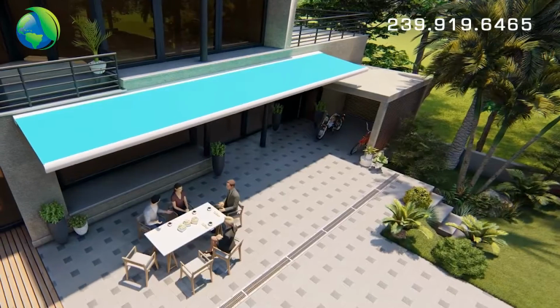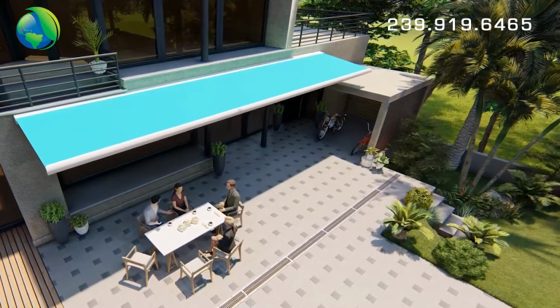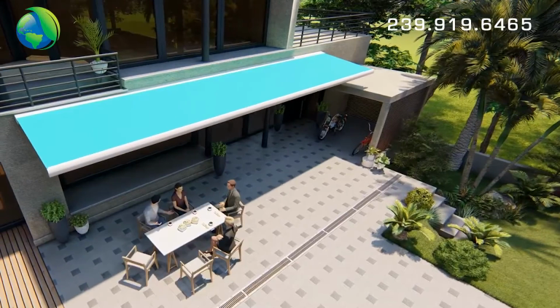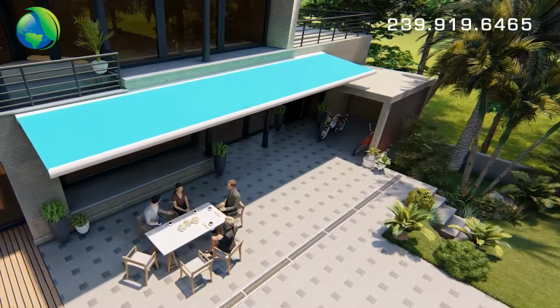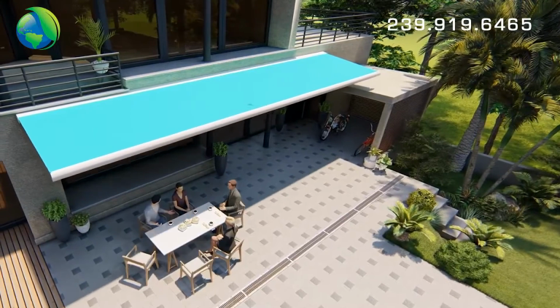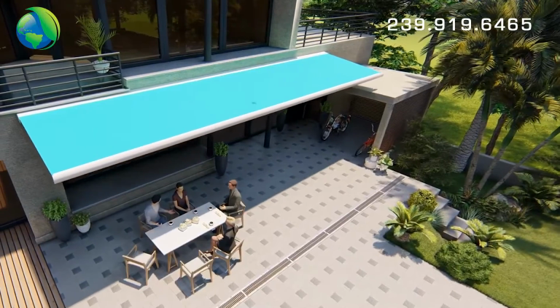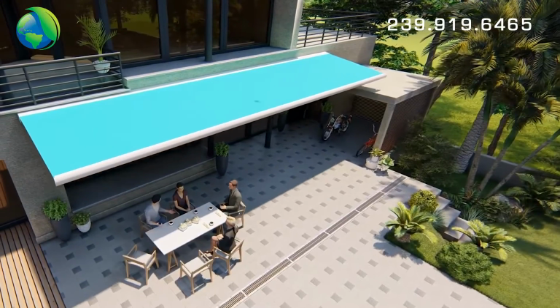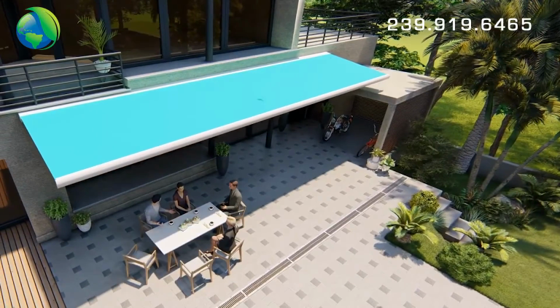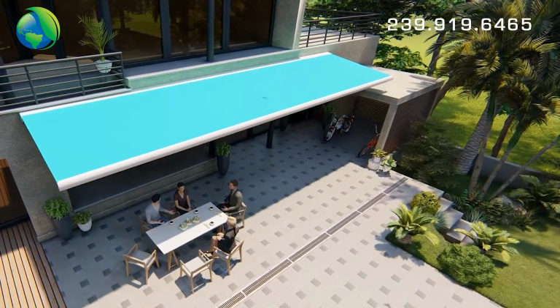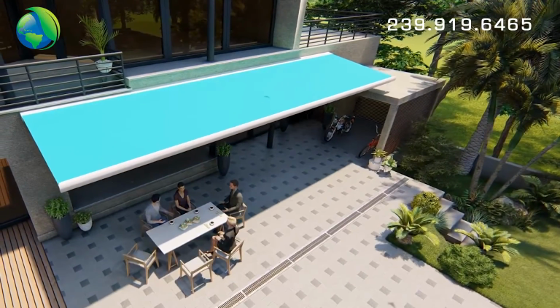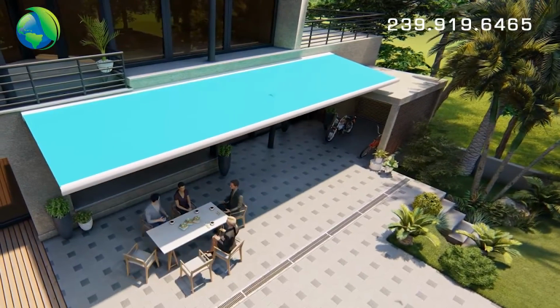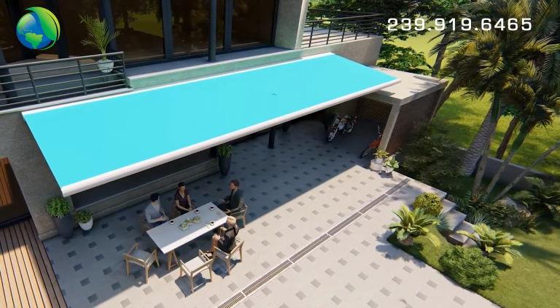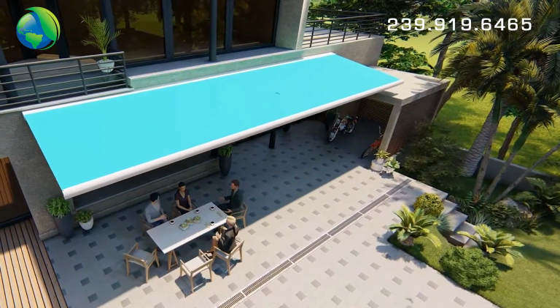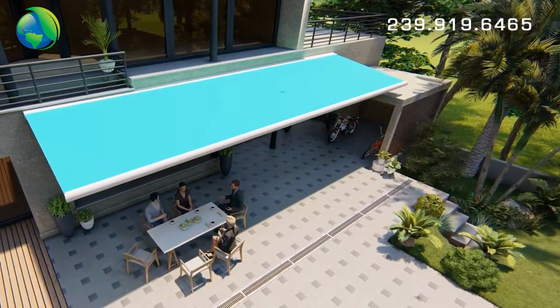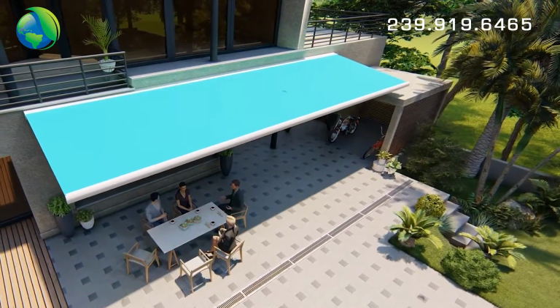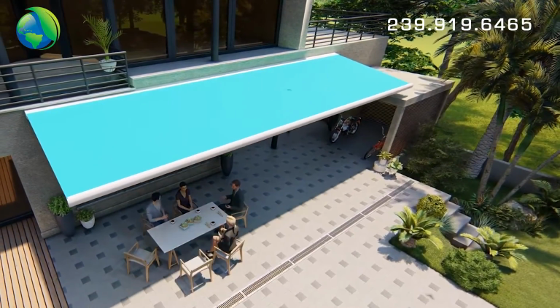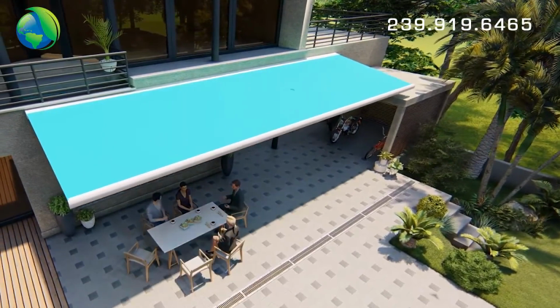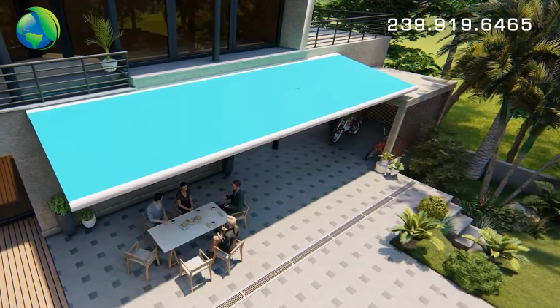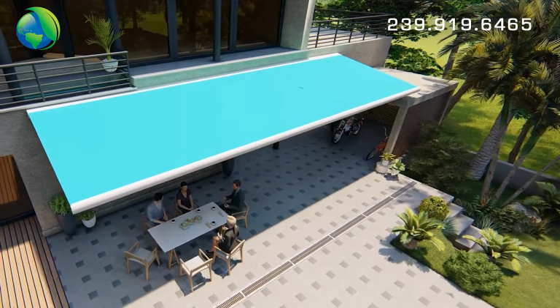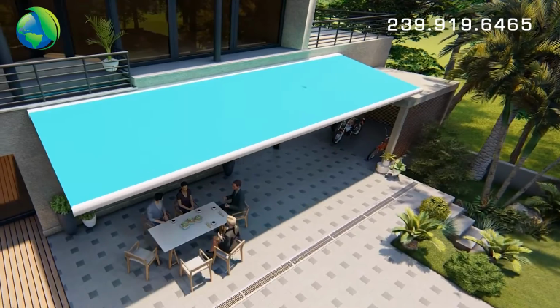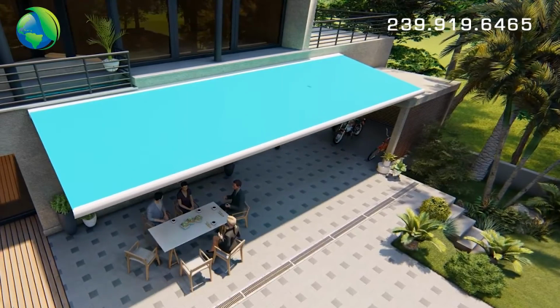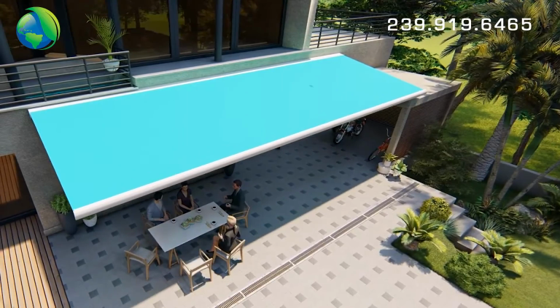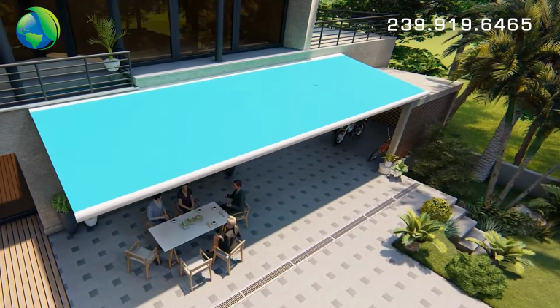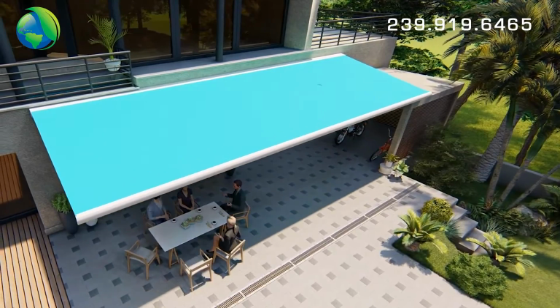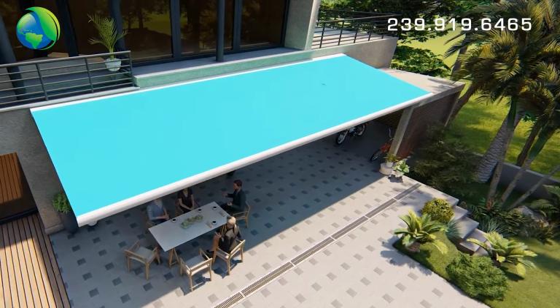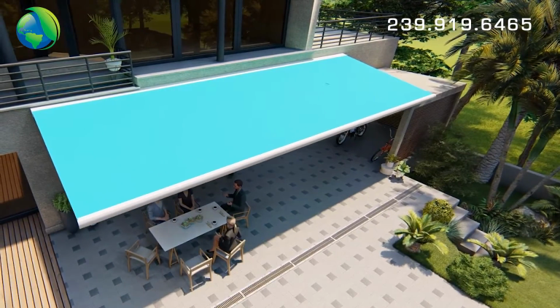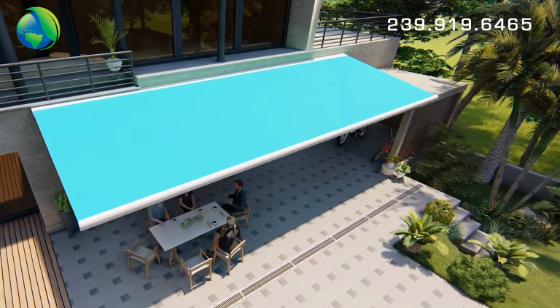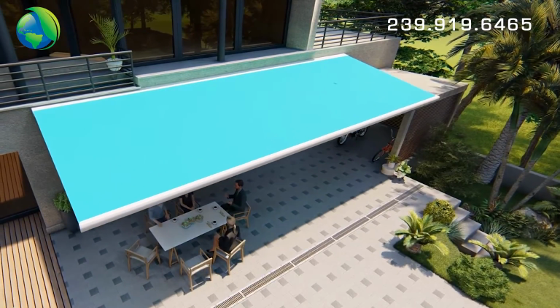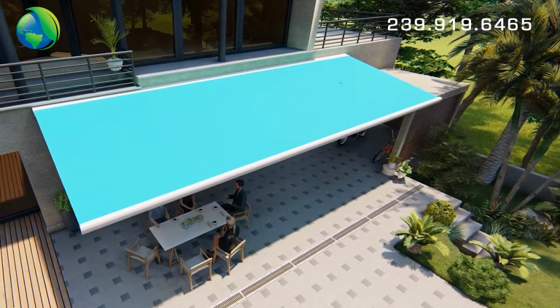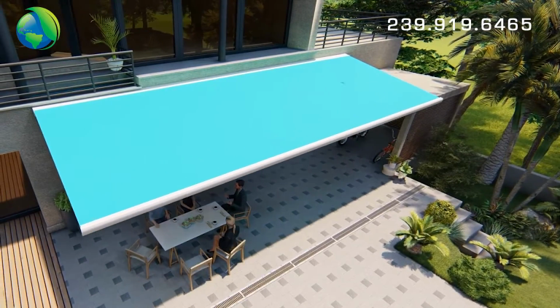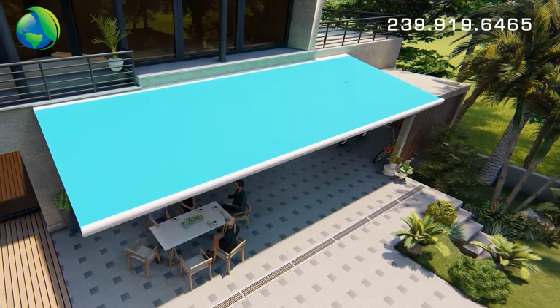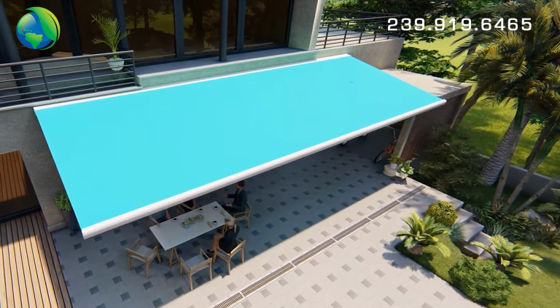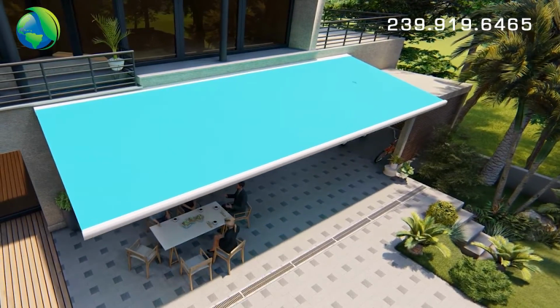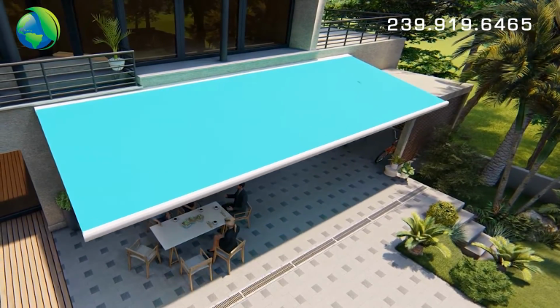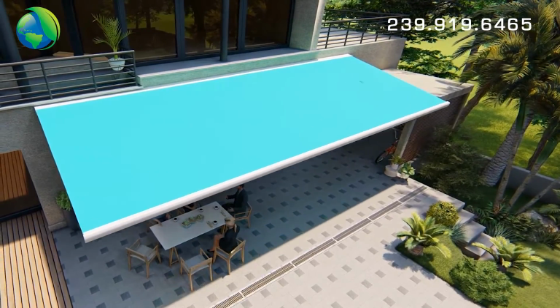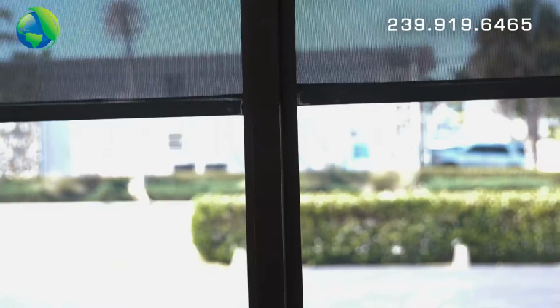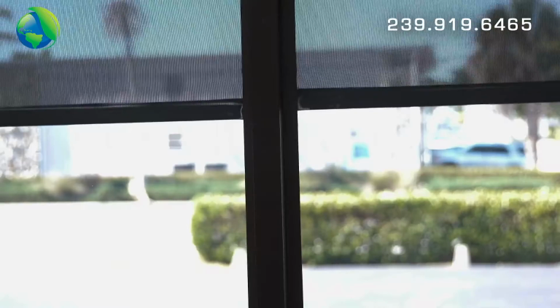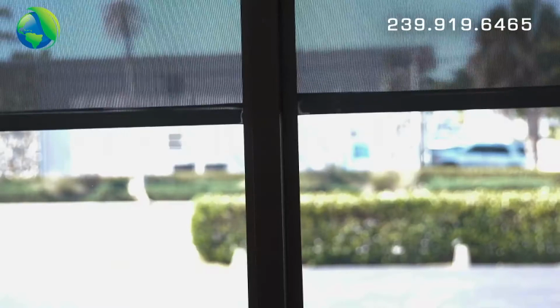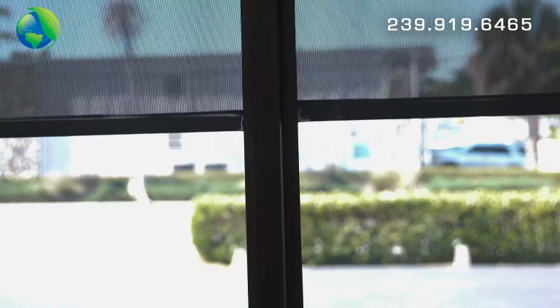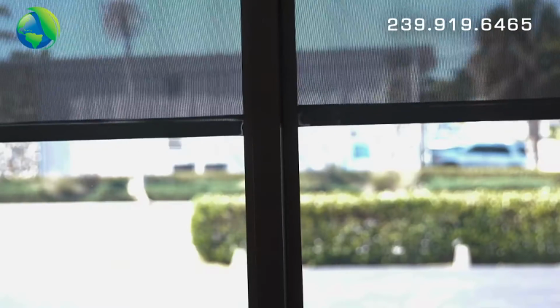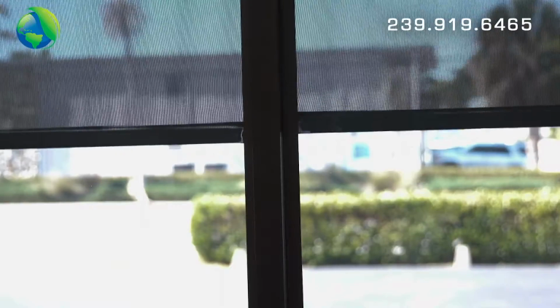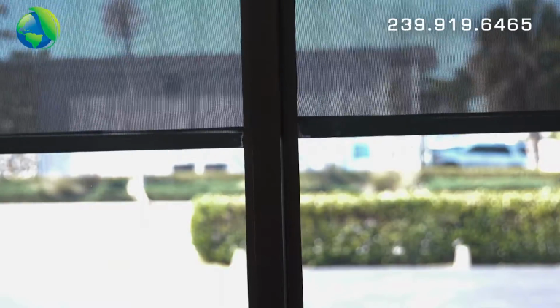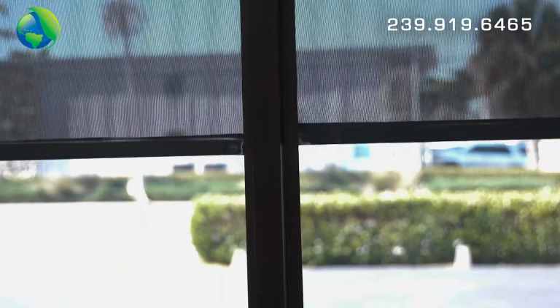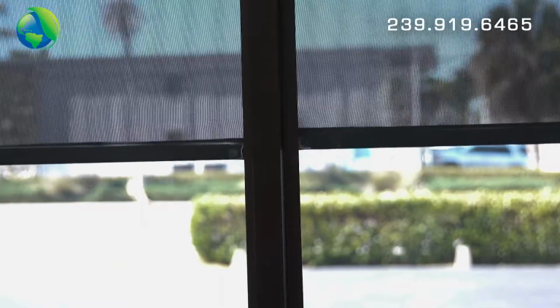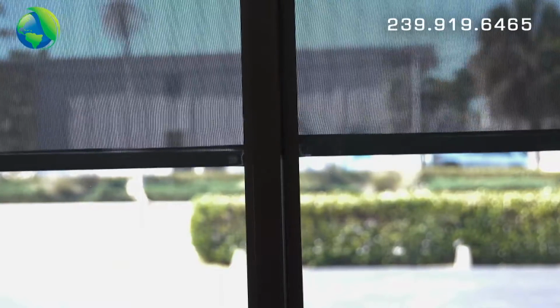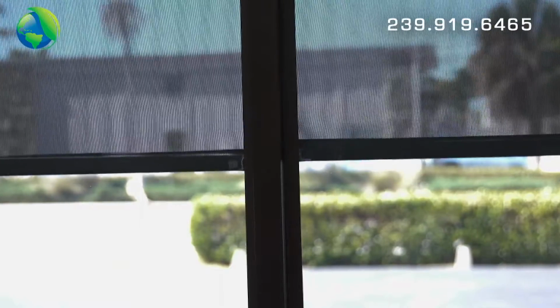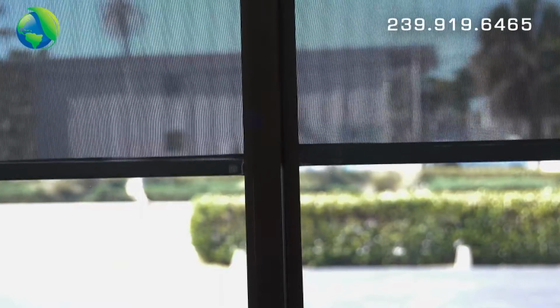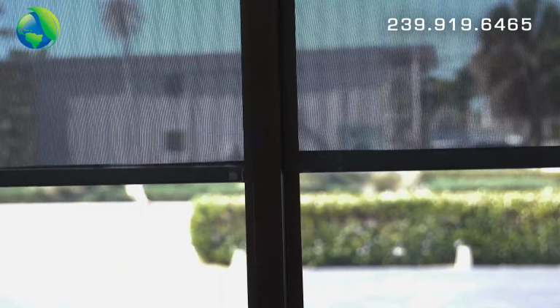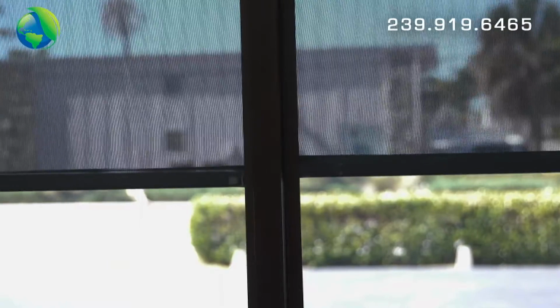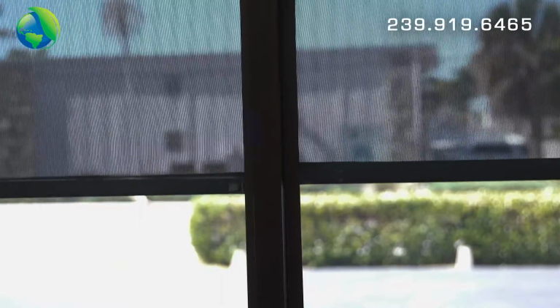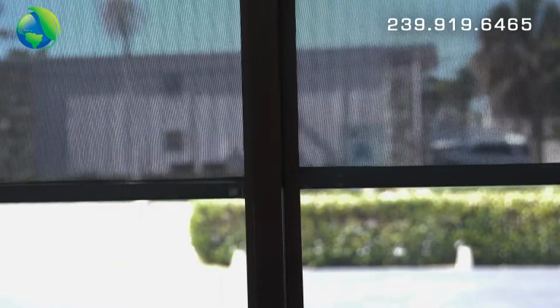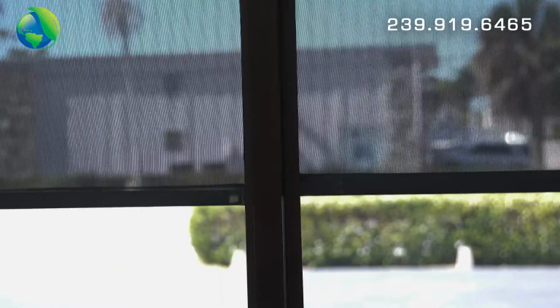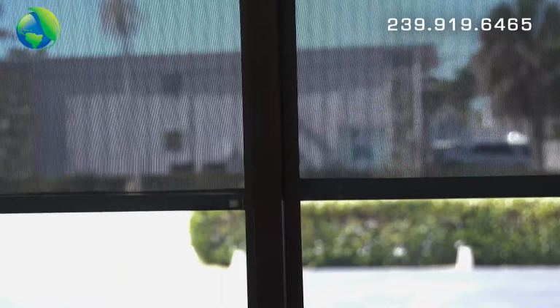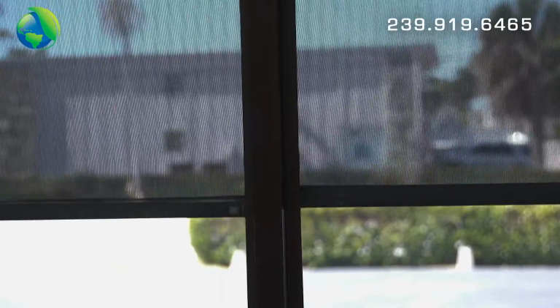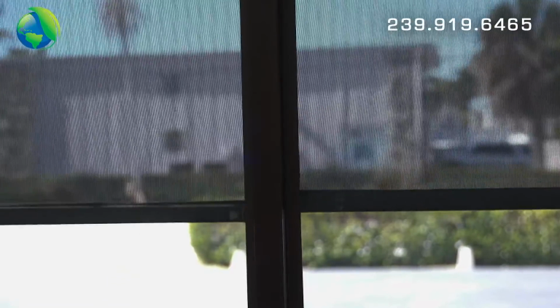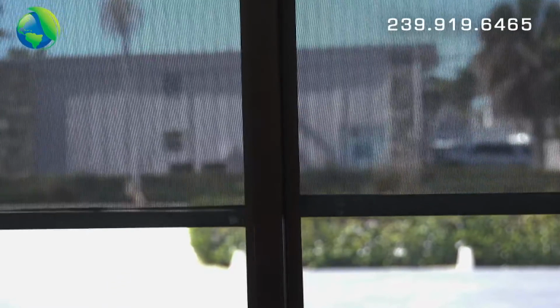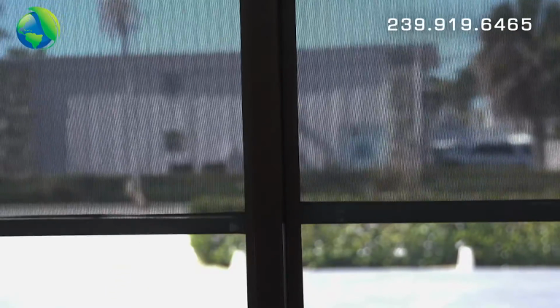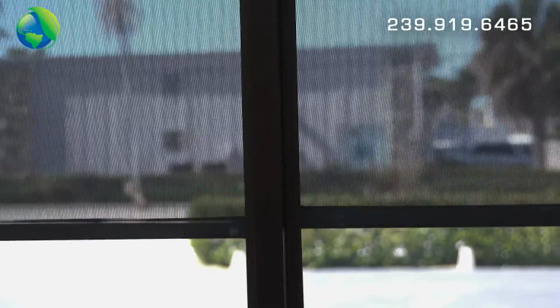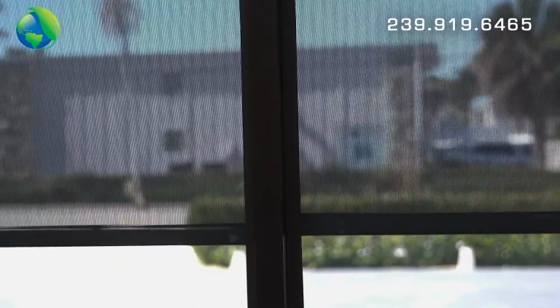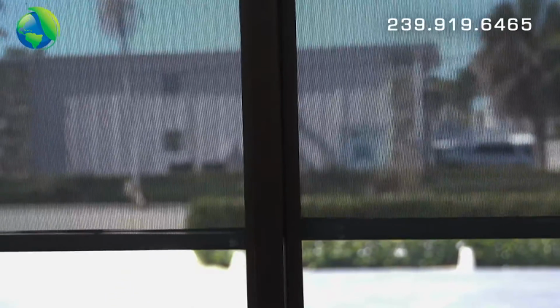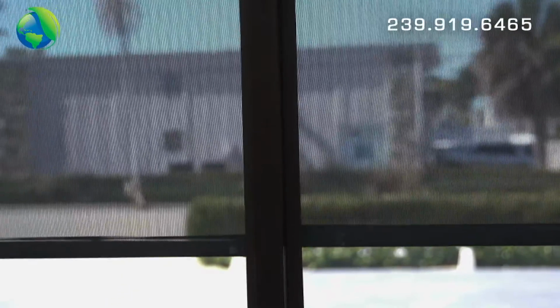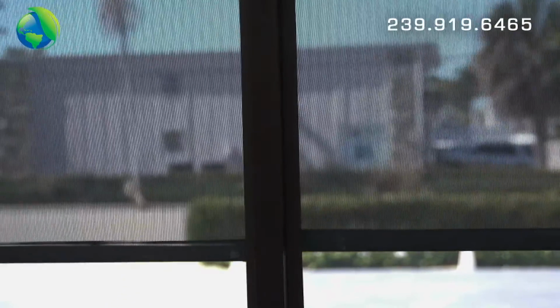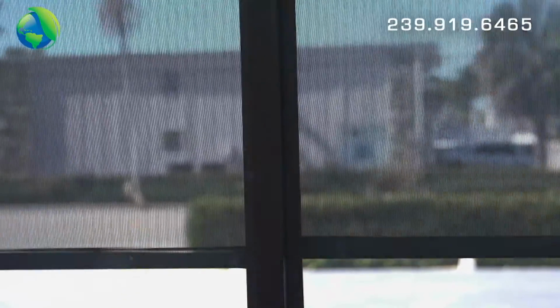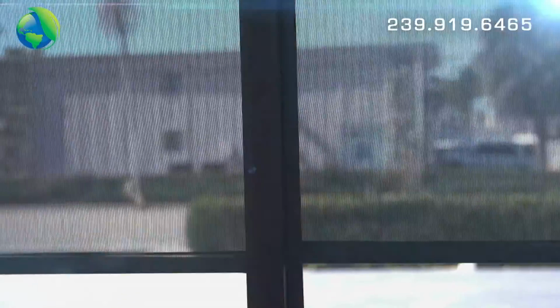Your investment in motorized shading provides convenience, security, energy savings, furniture protection, and elegance.